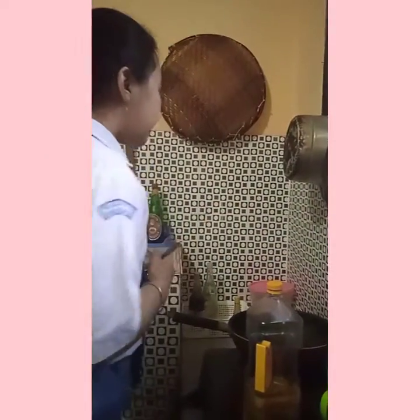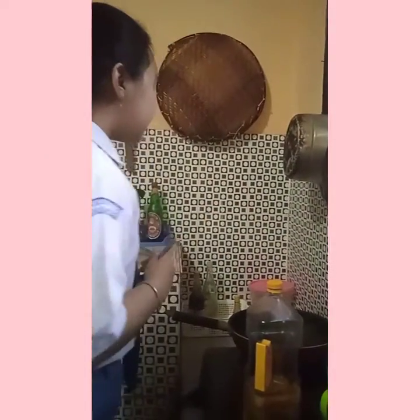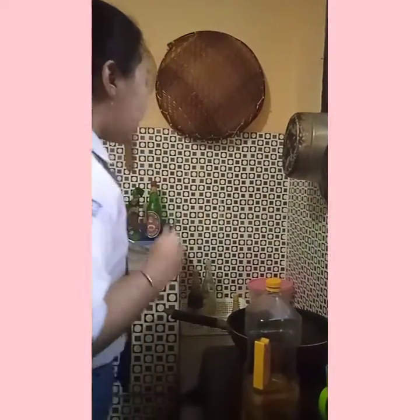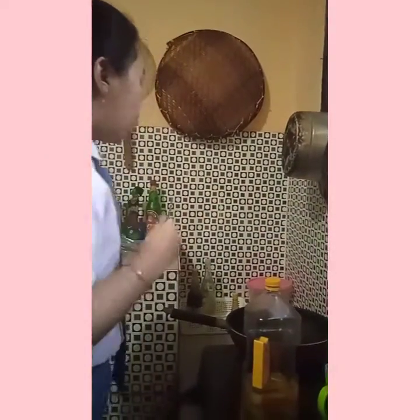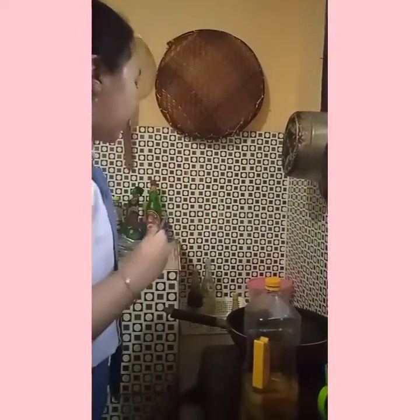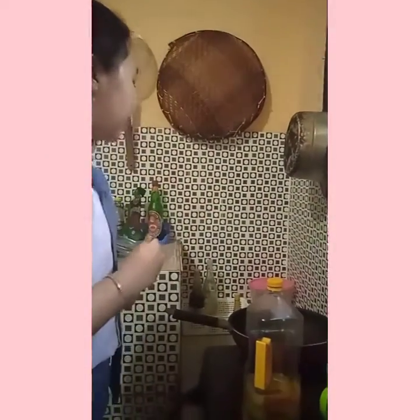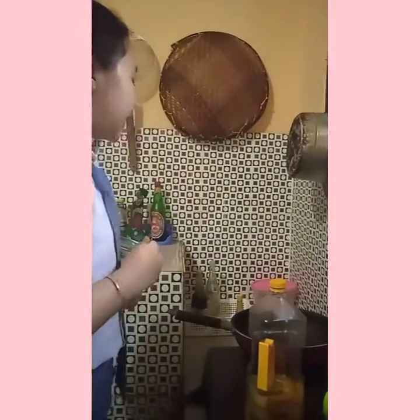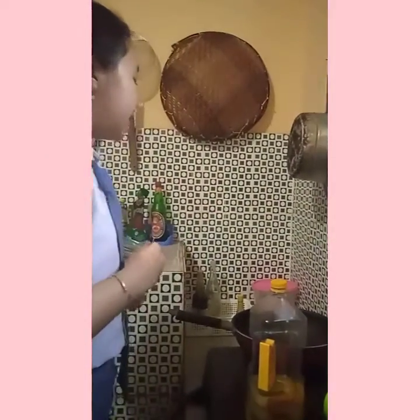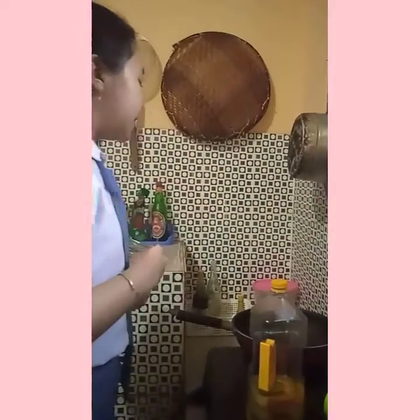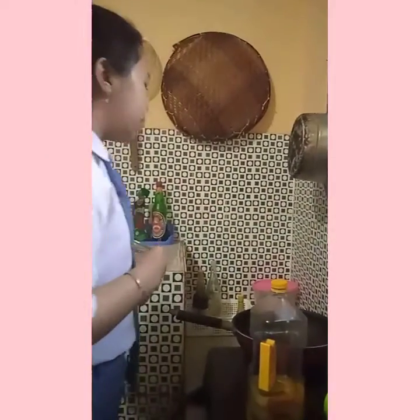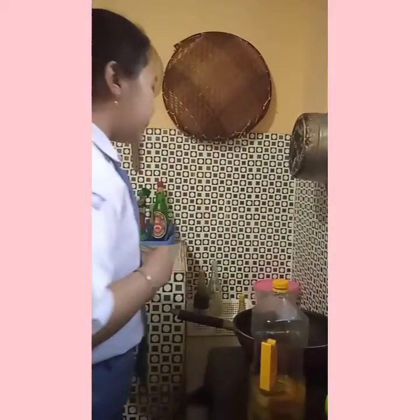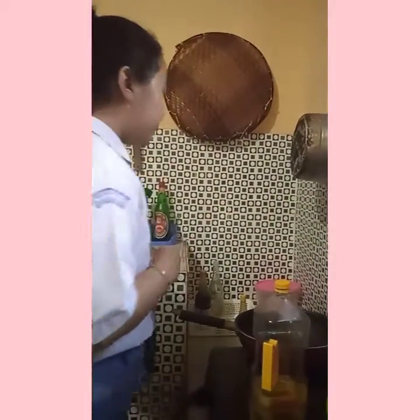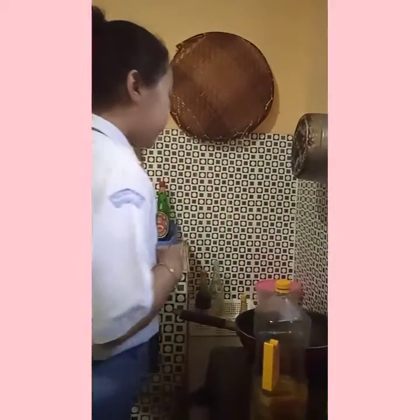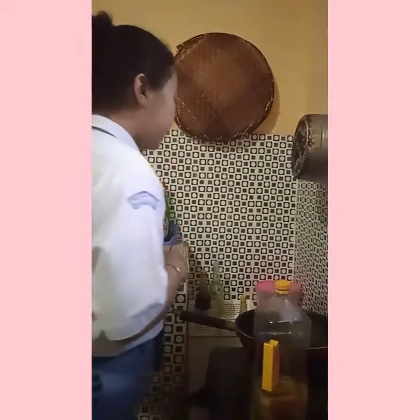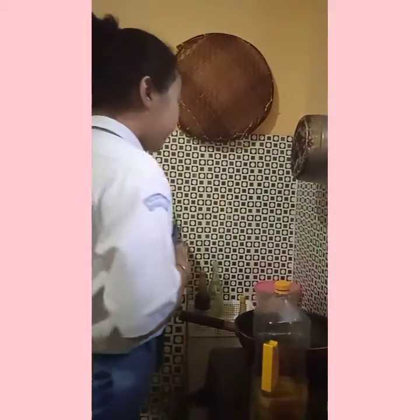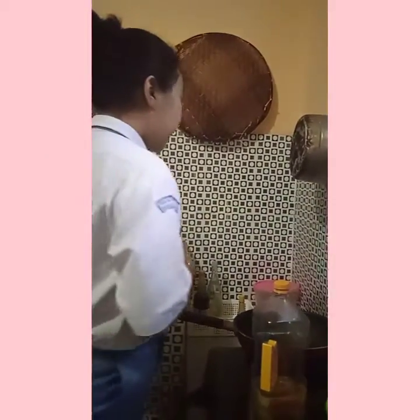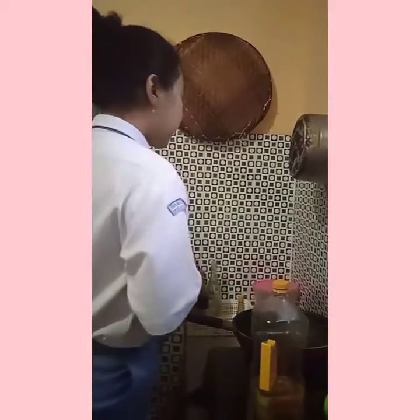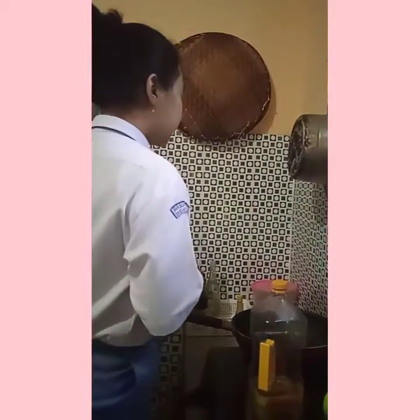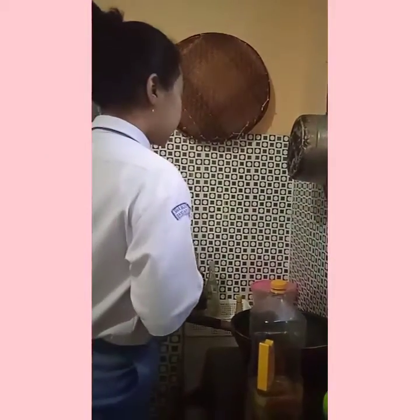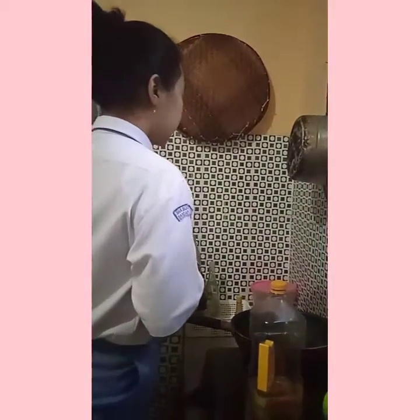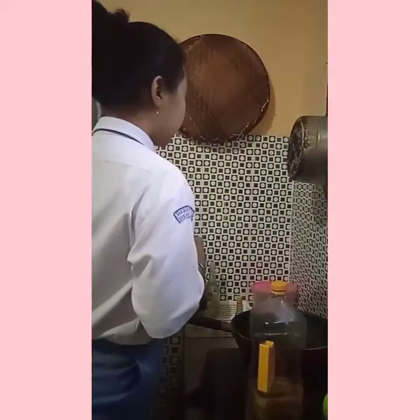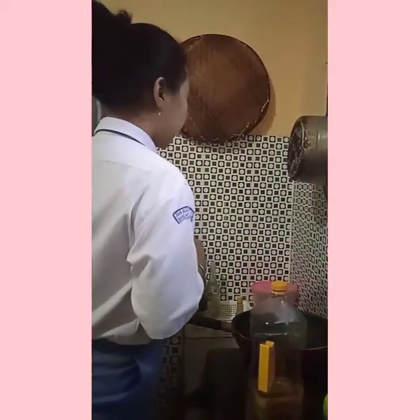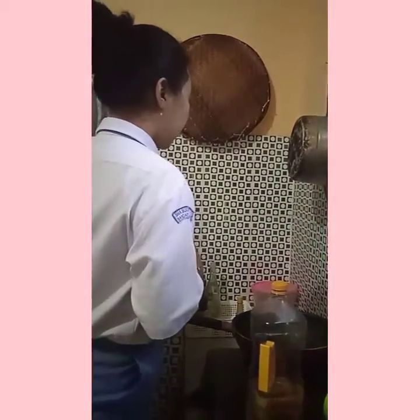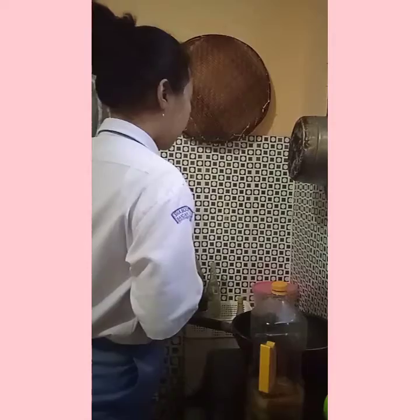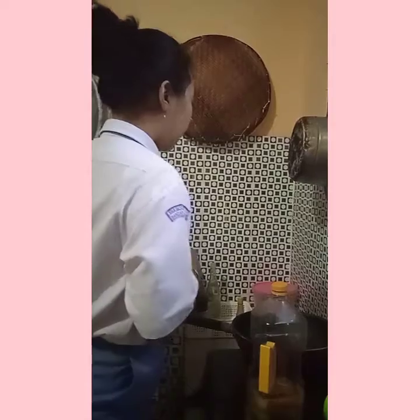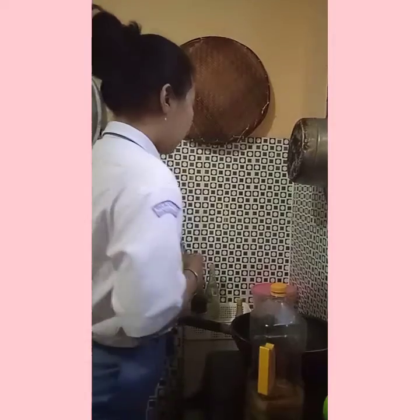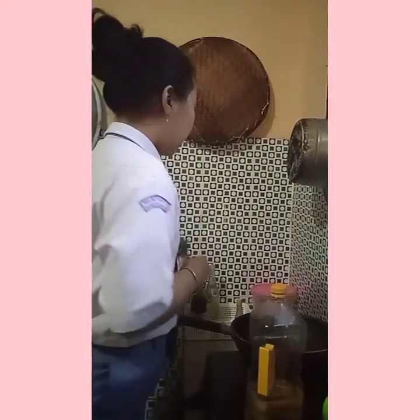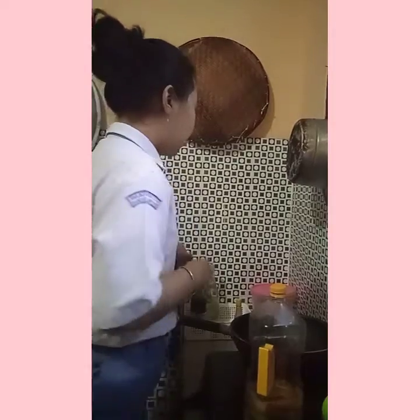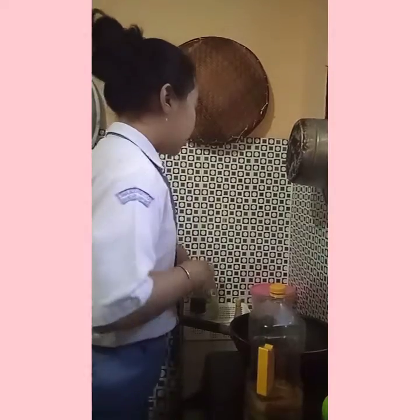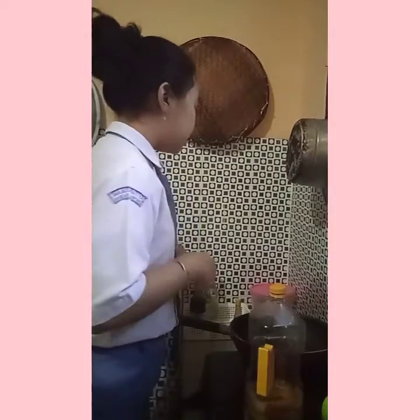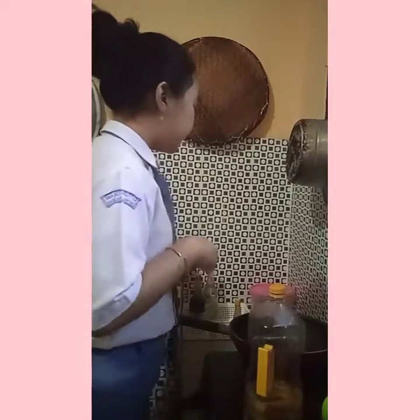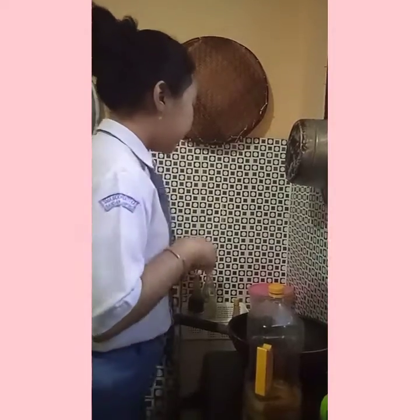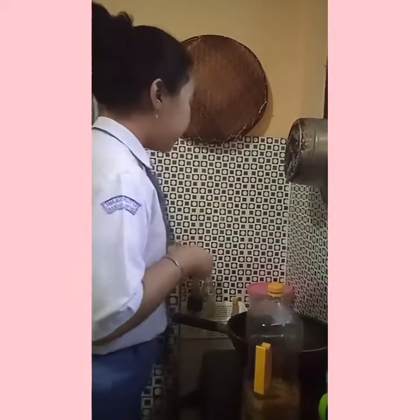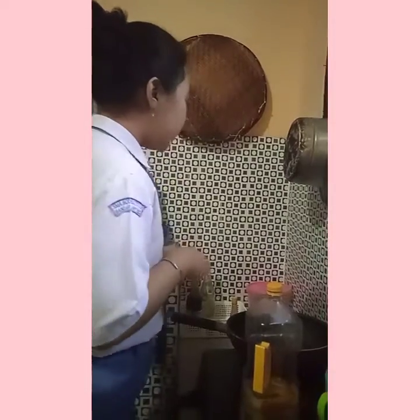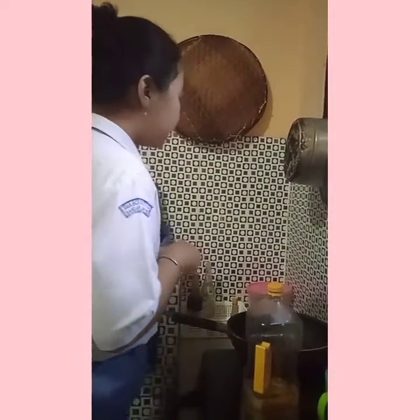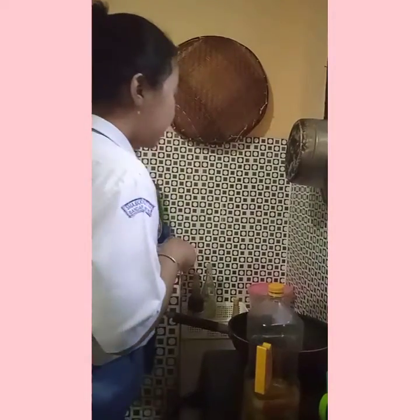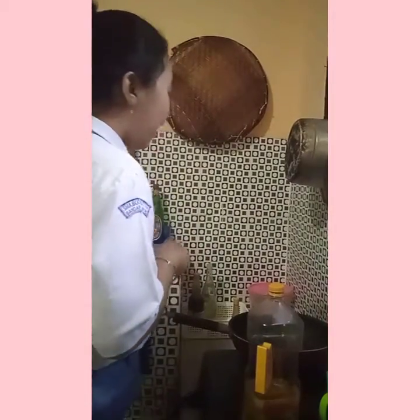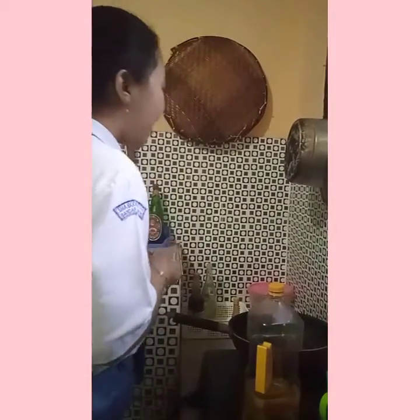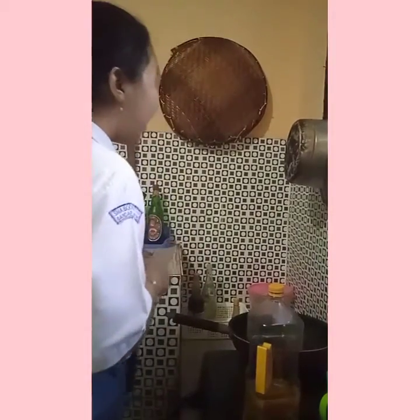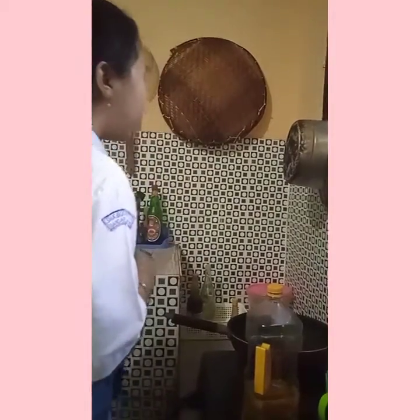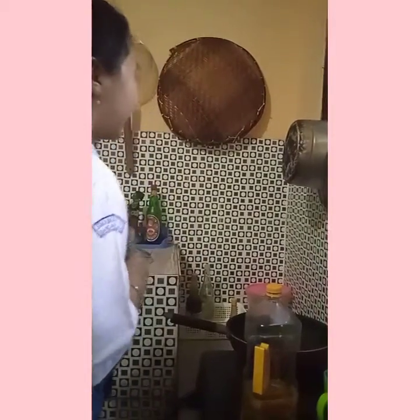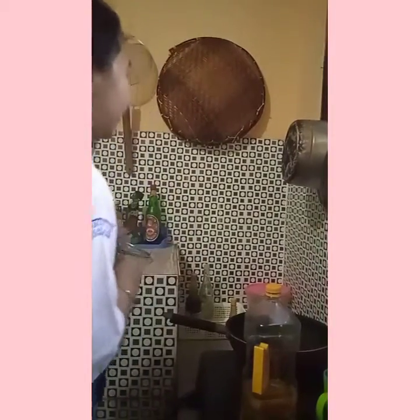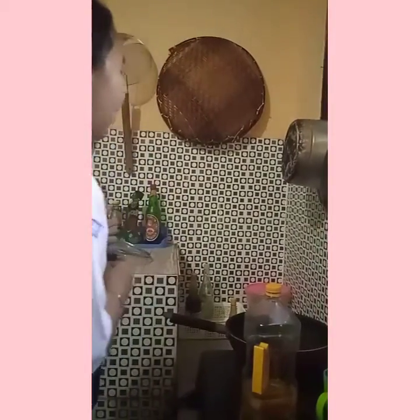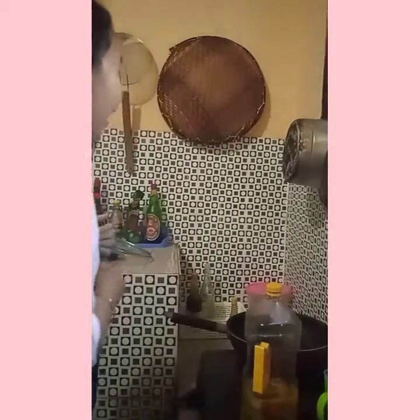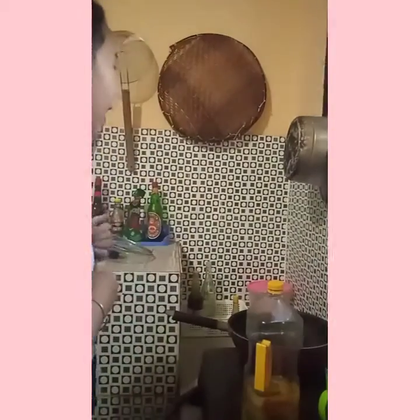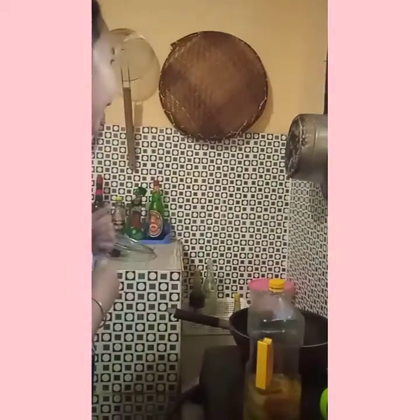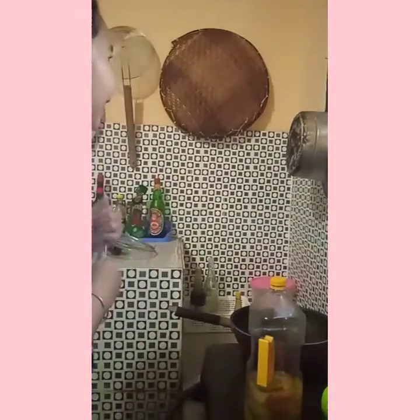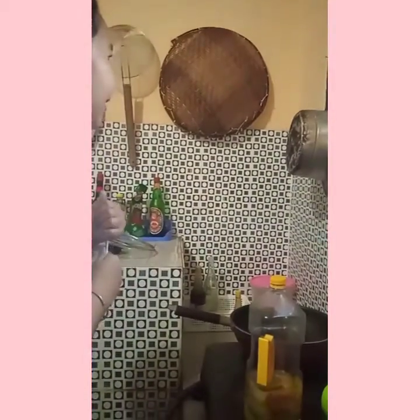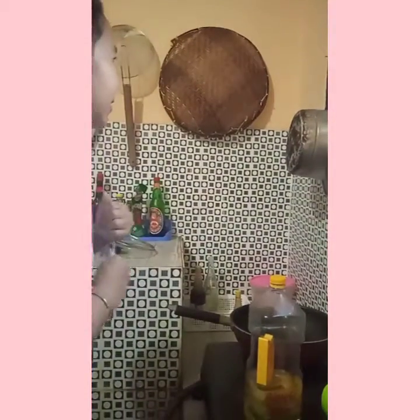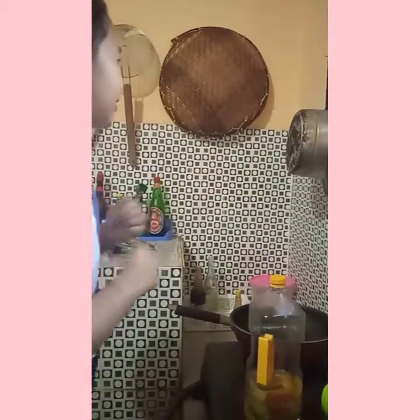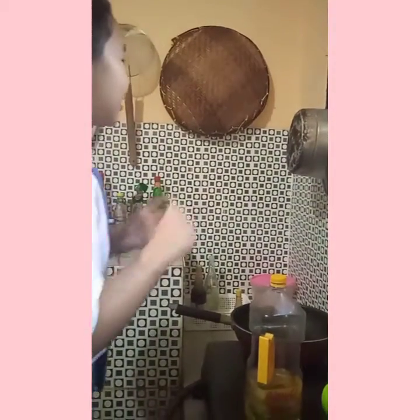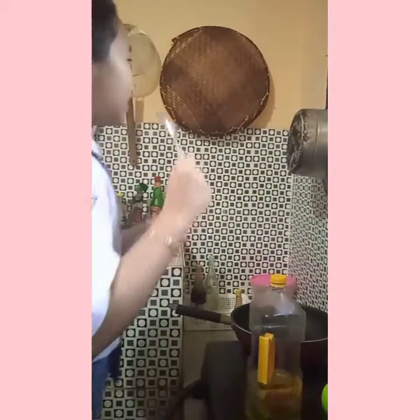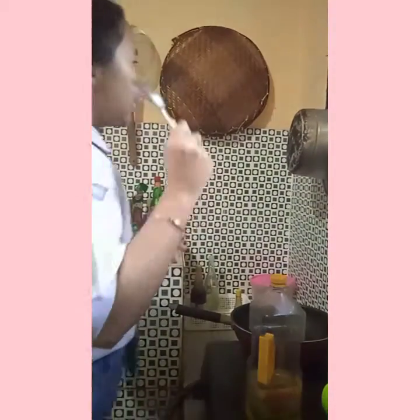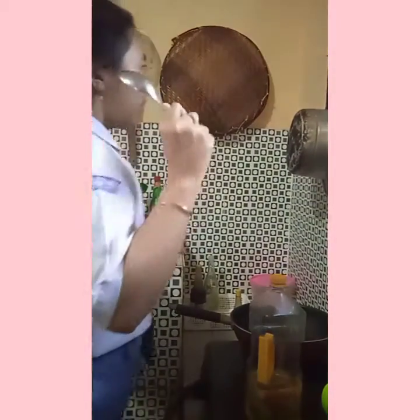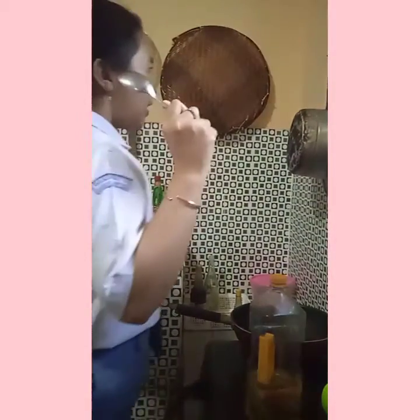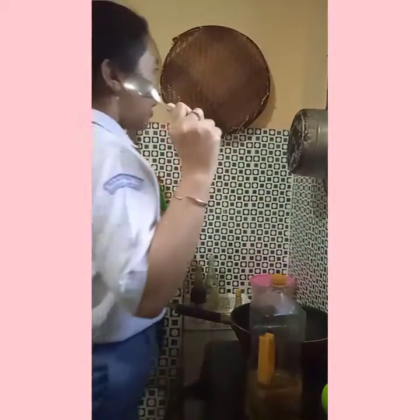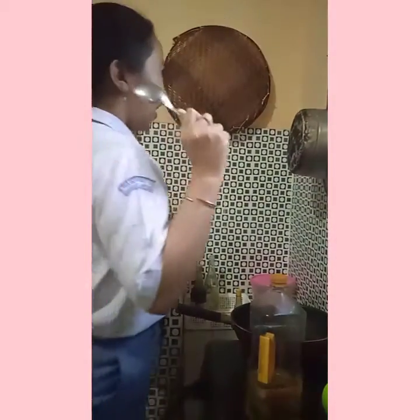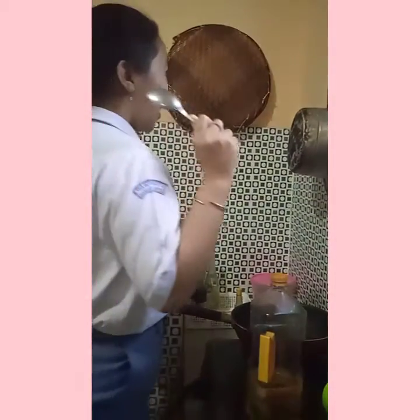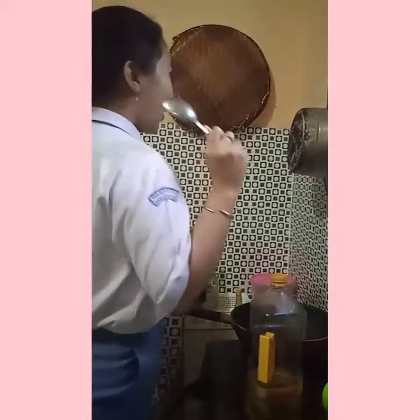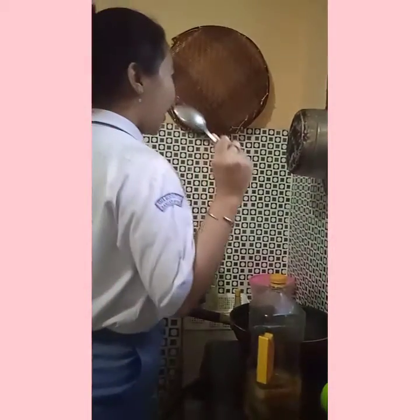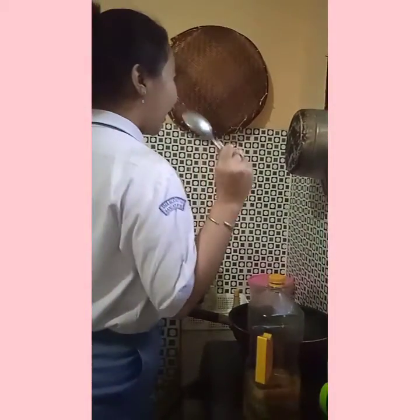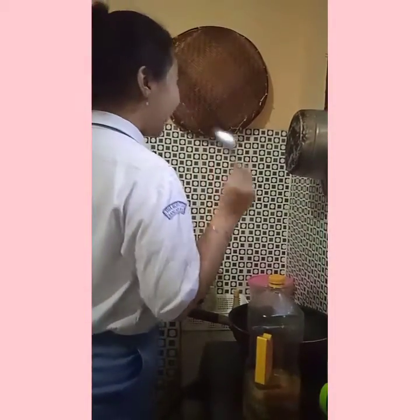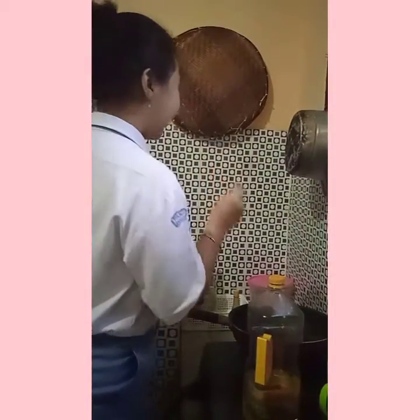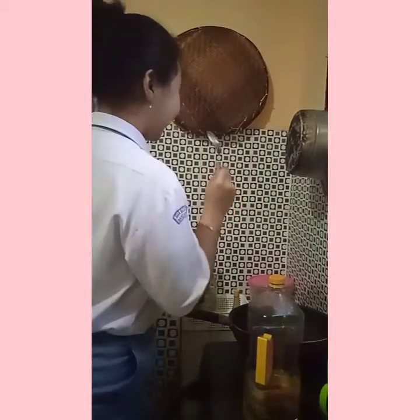First, heat the oil in the pot on medium-high heat.